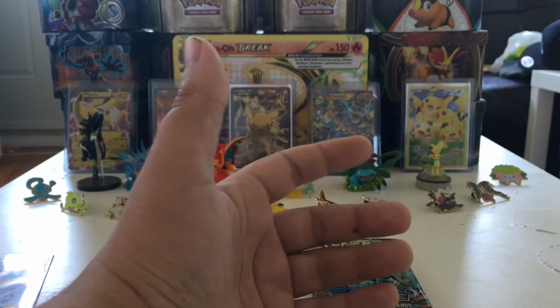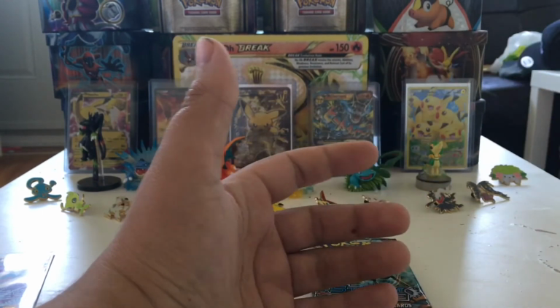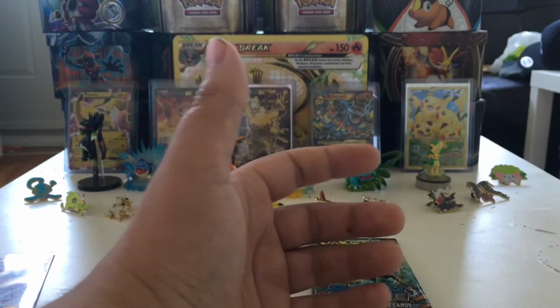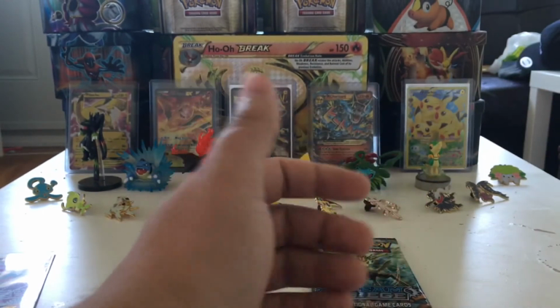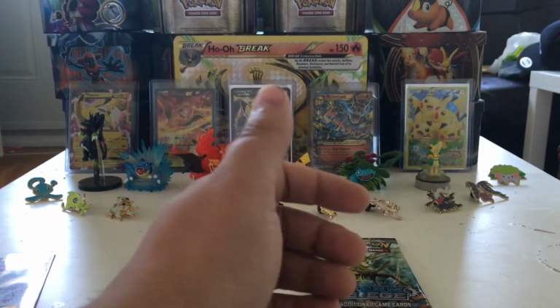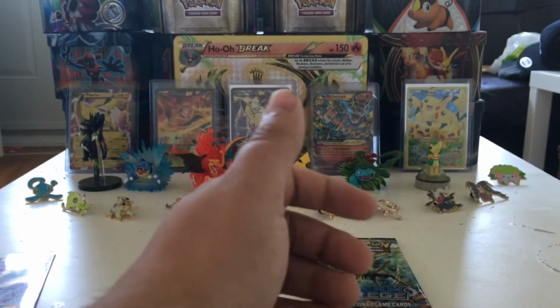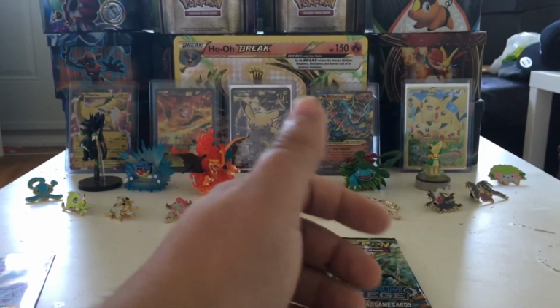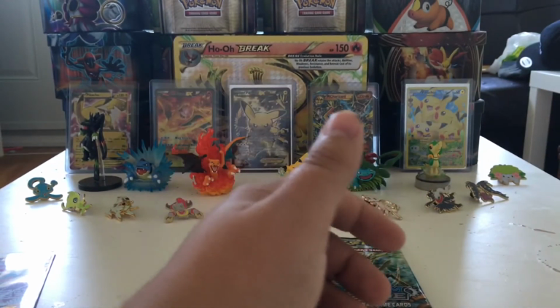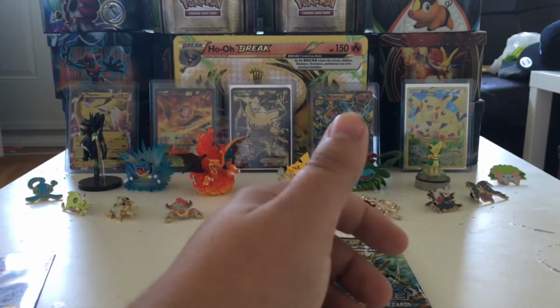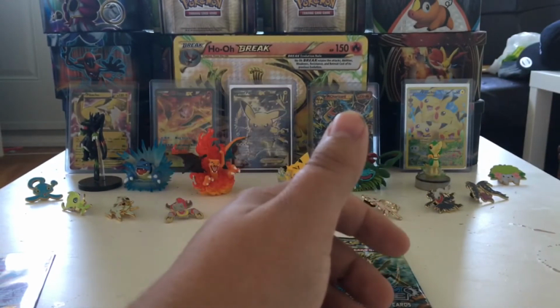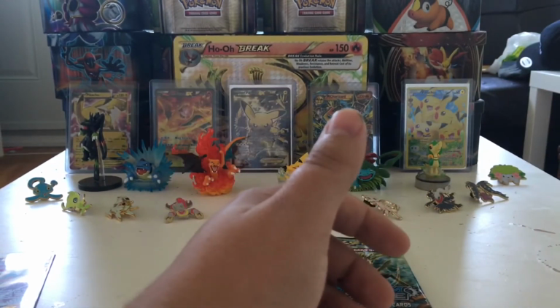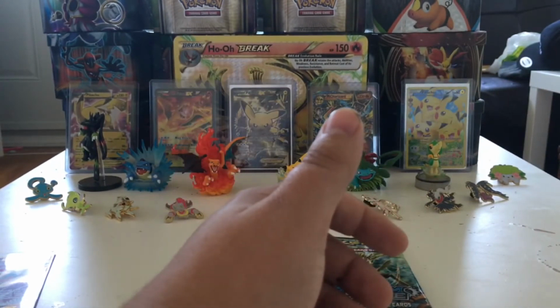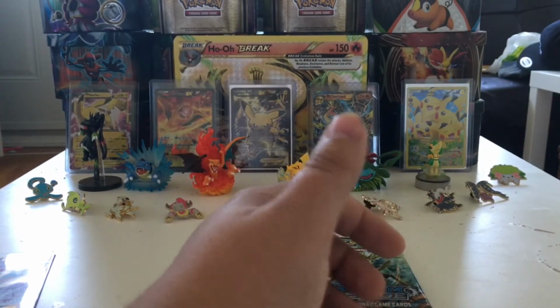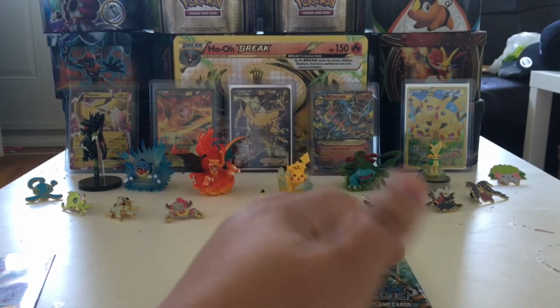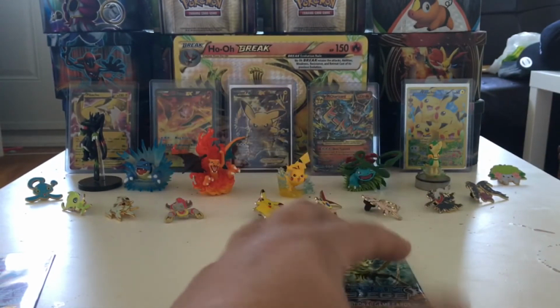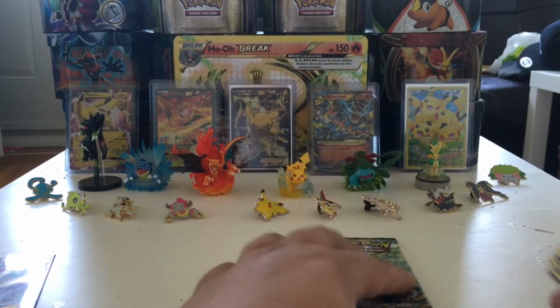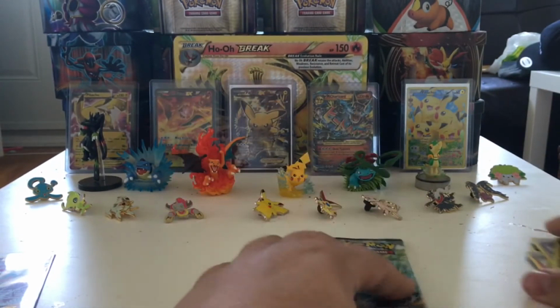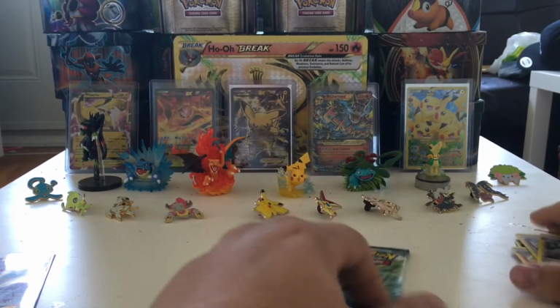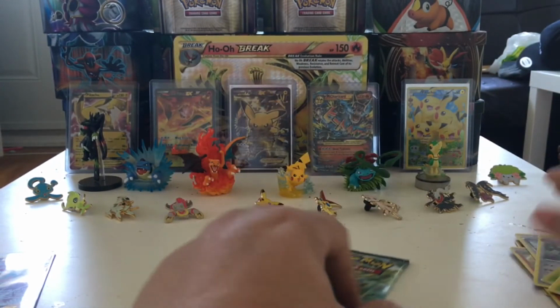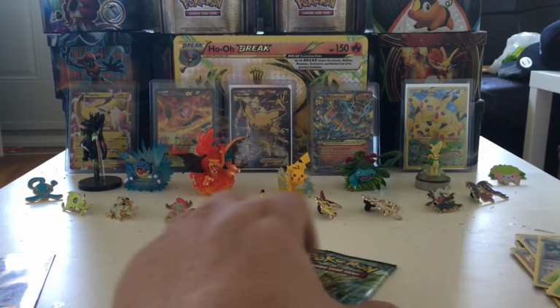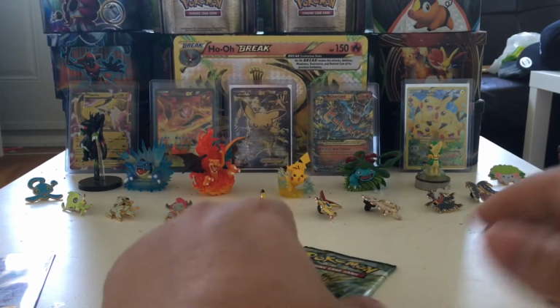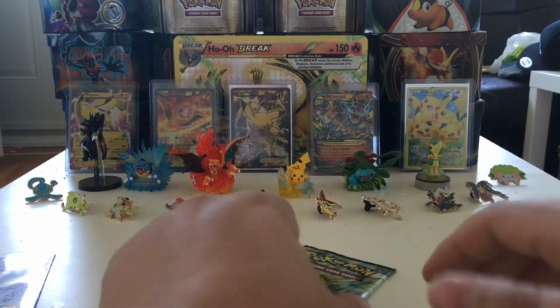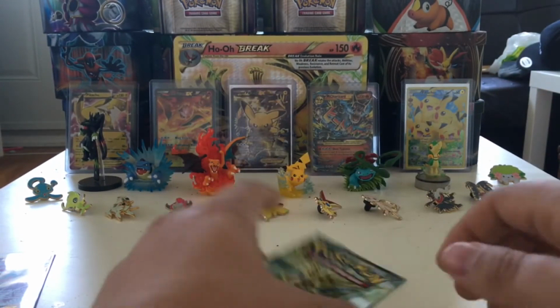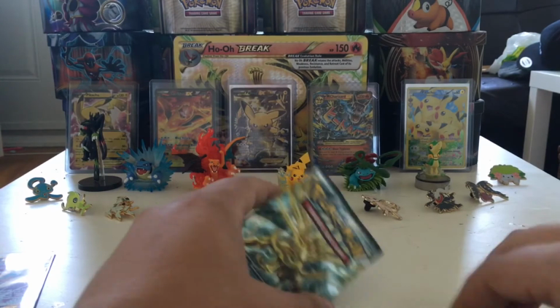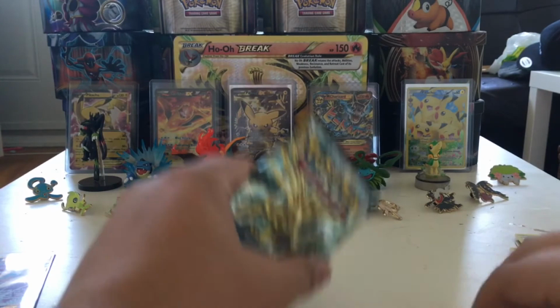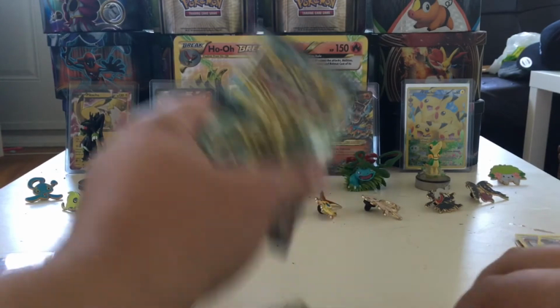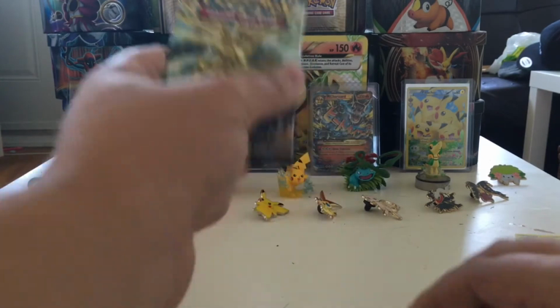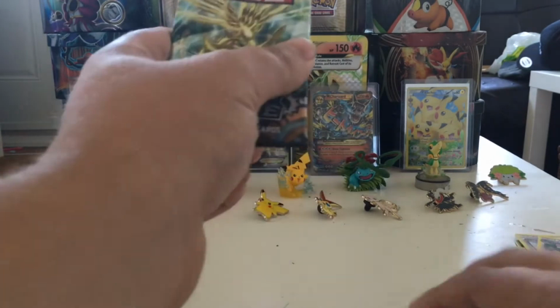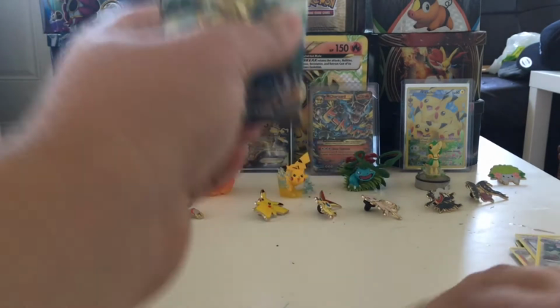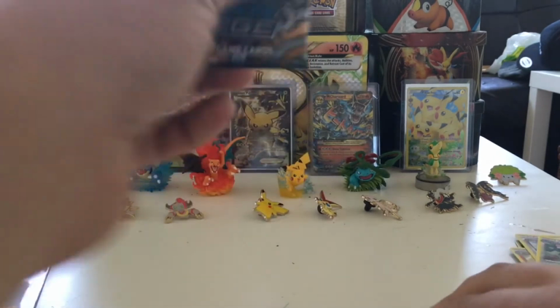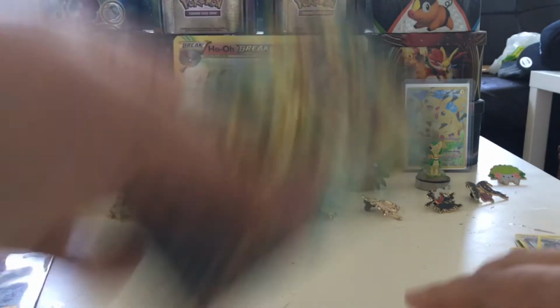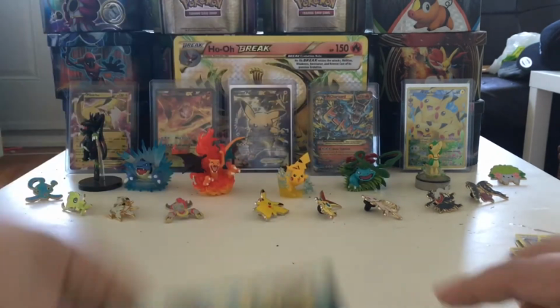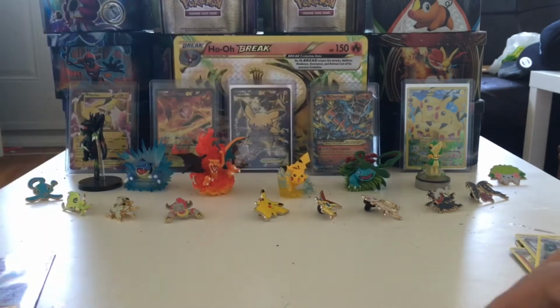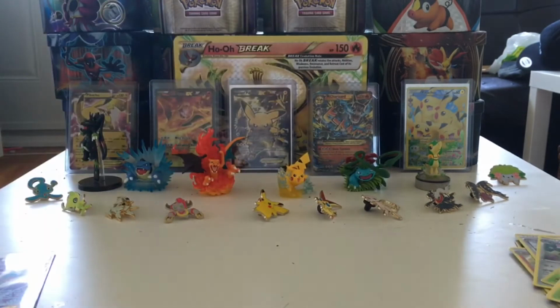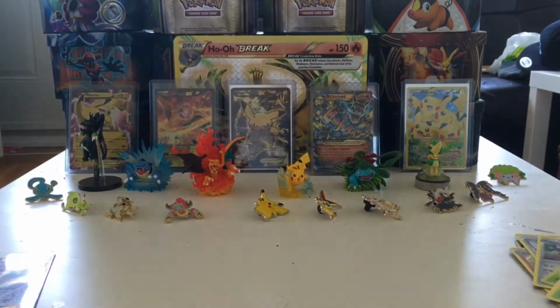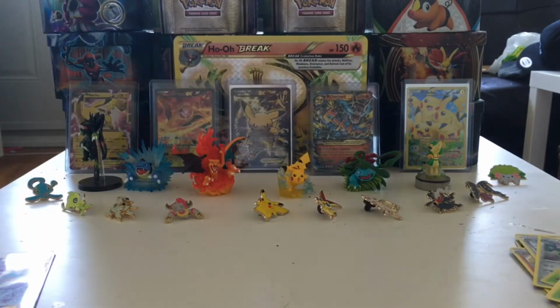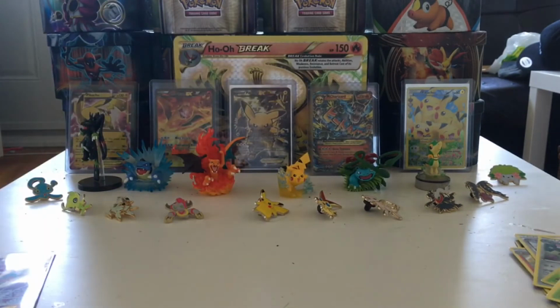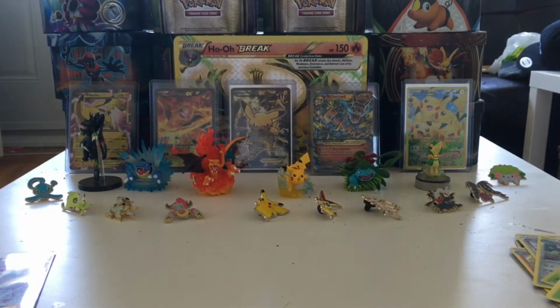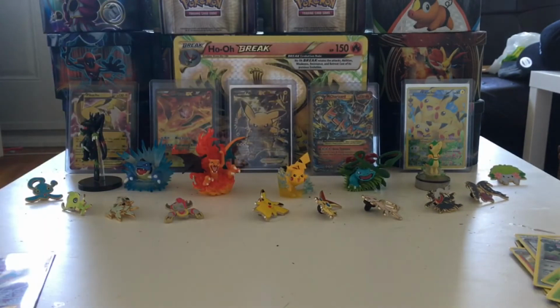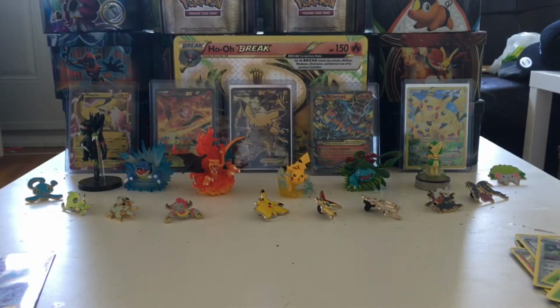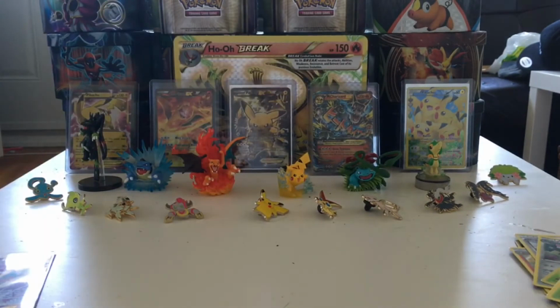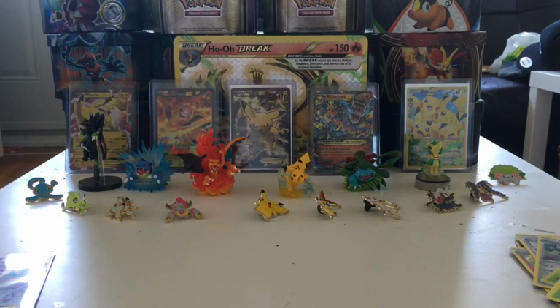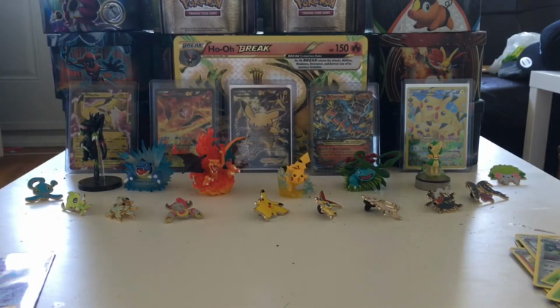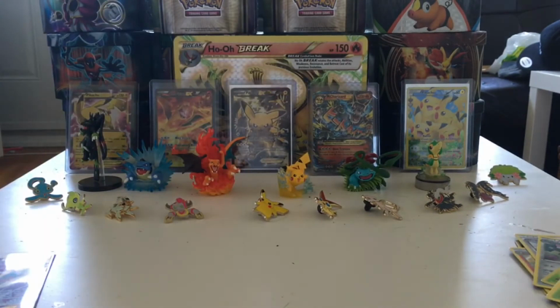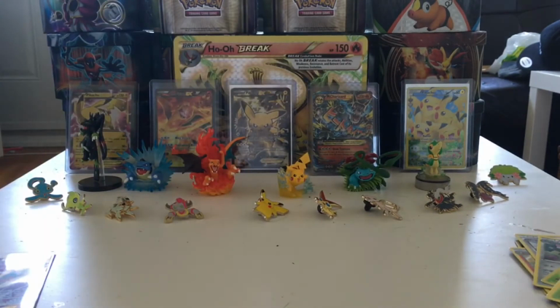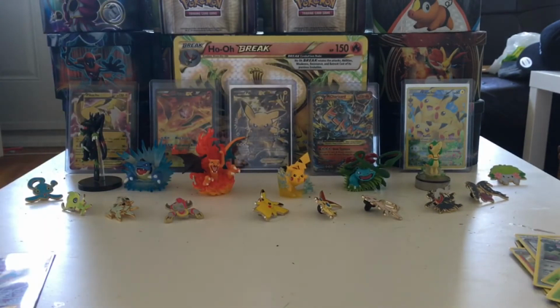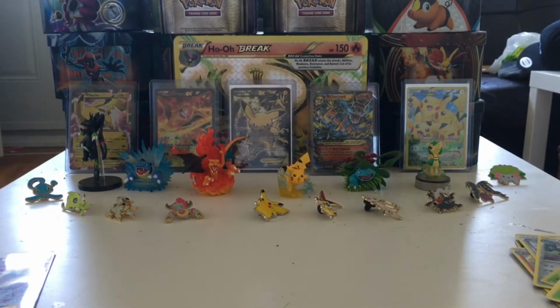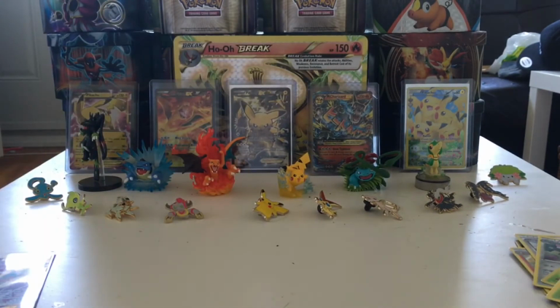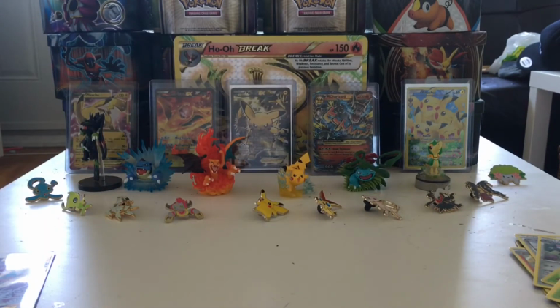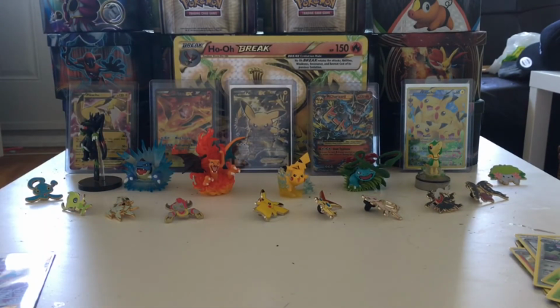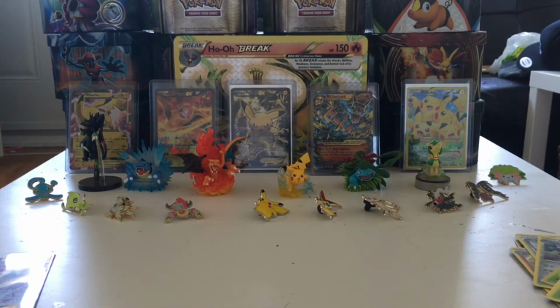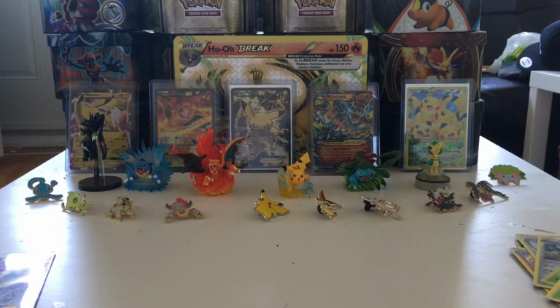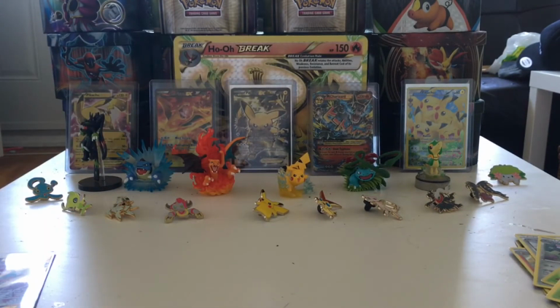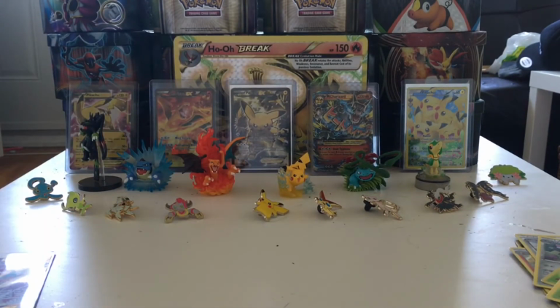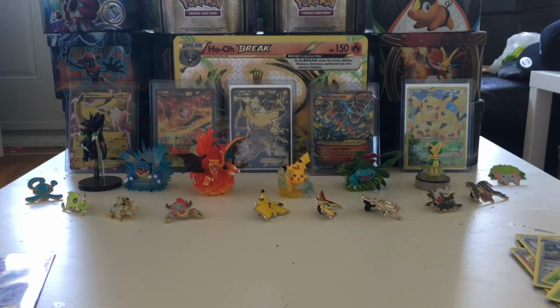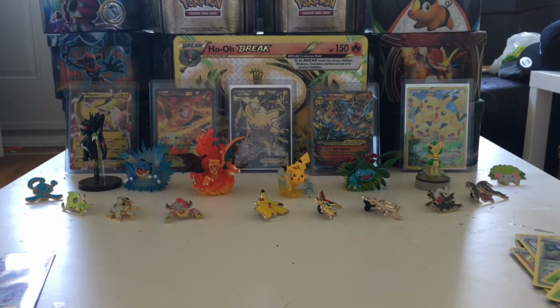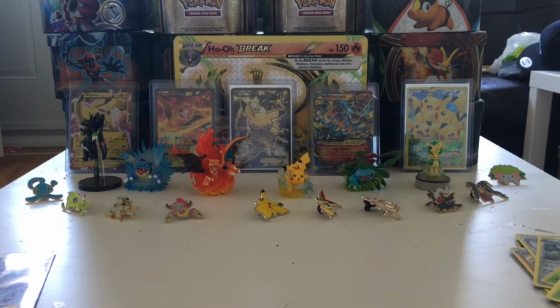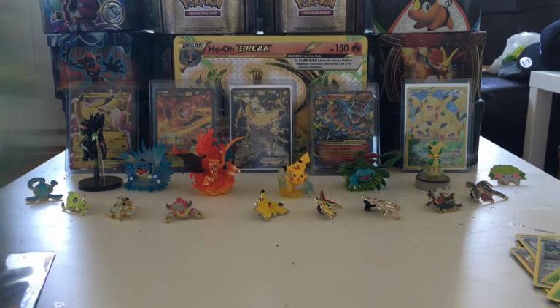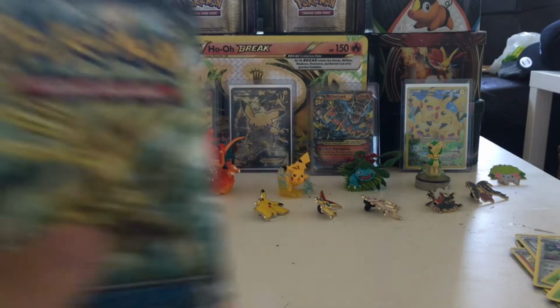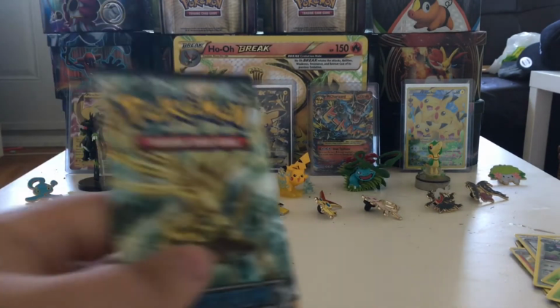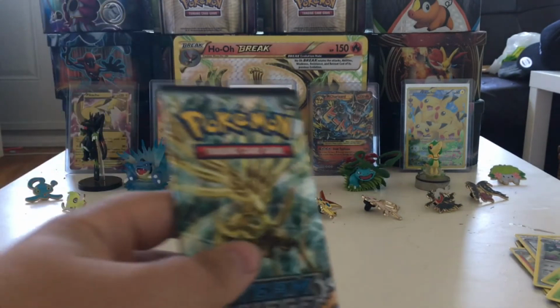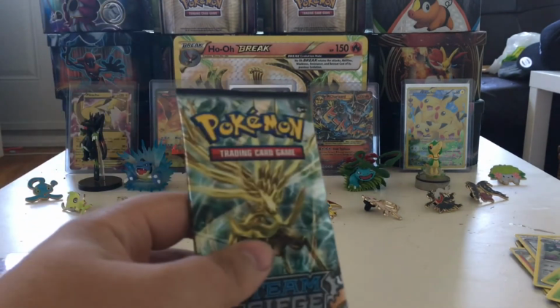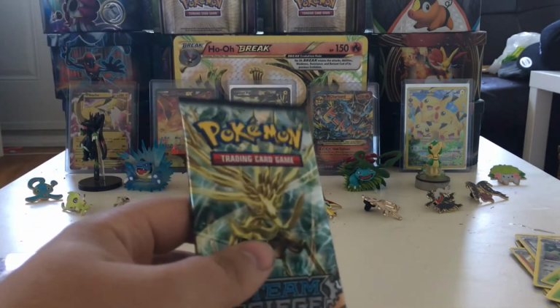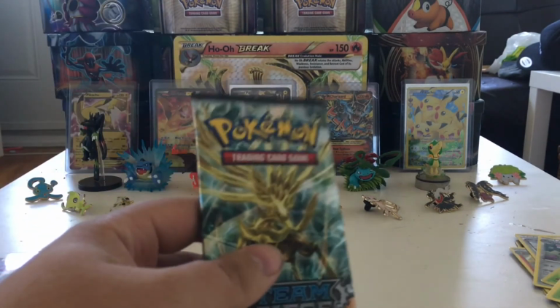A Foongus is our reverse, which is just a common reverse, and our rare in the pack is an Amoonguss. Well, at least we got evolutions there. Now we'll move on to the Xerneas Break pack.